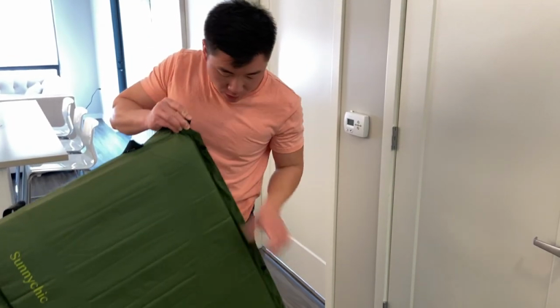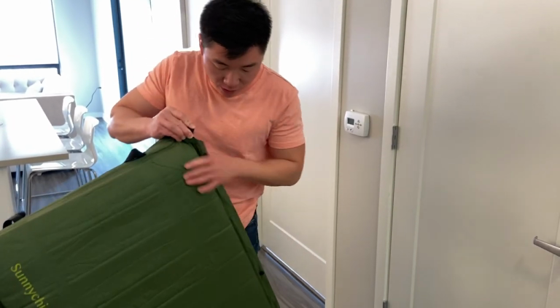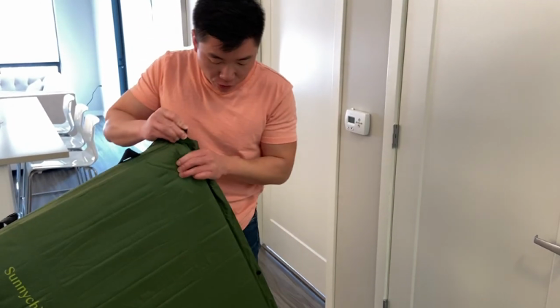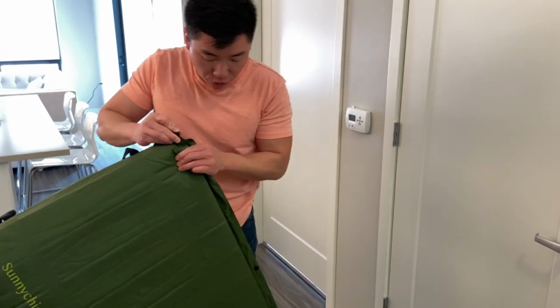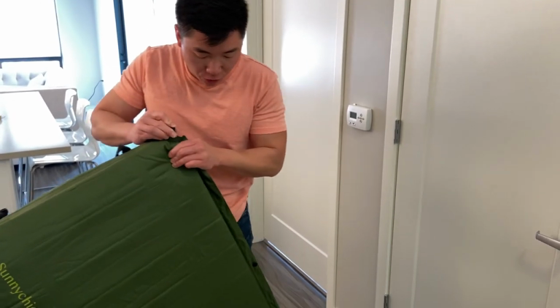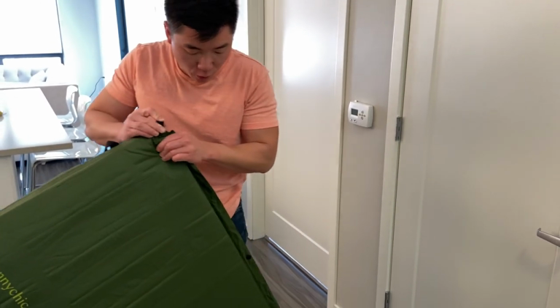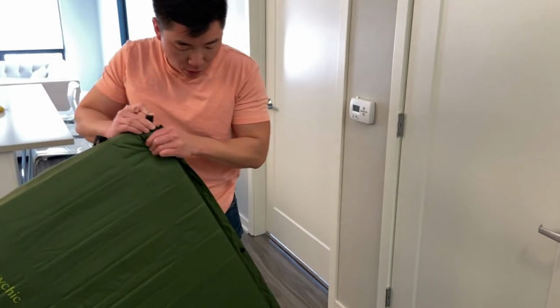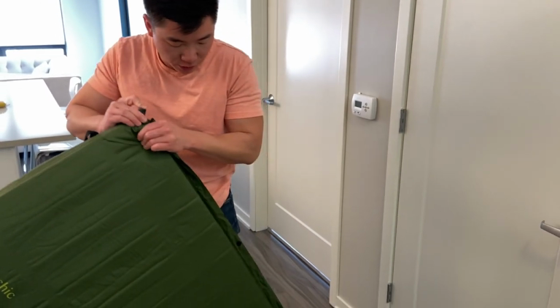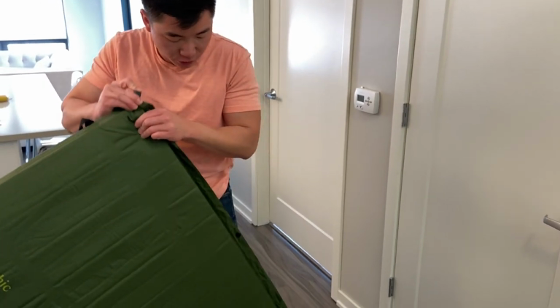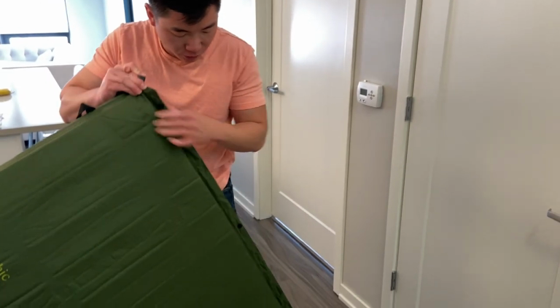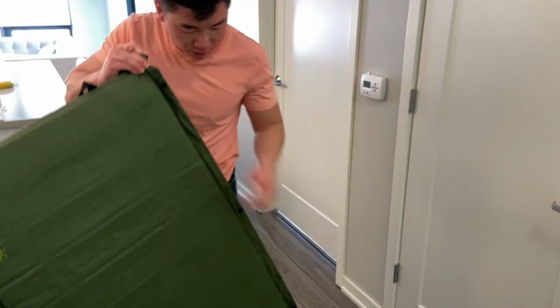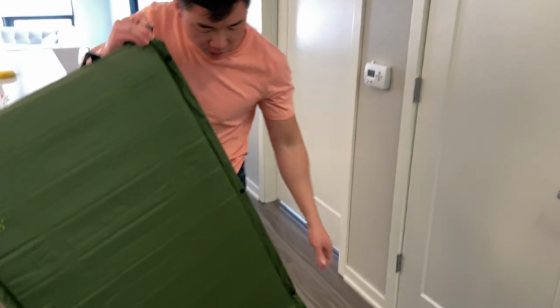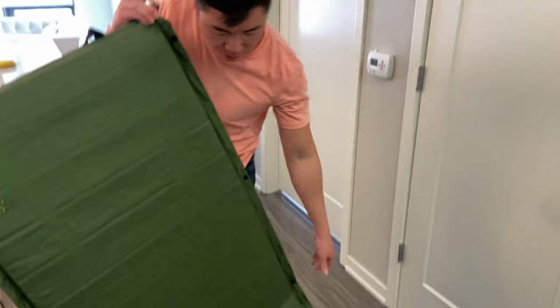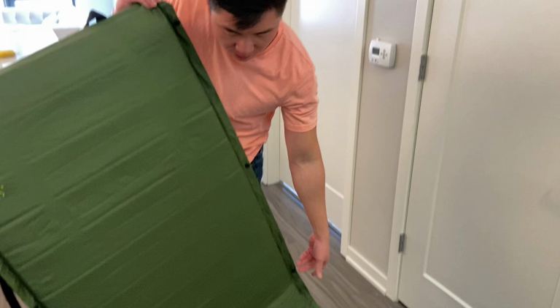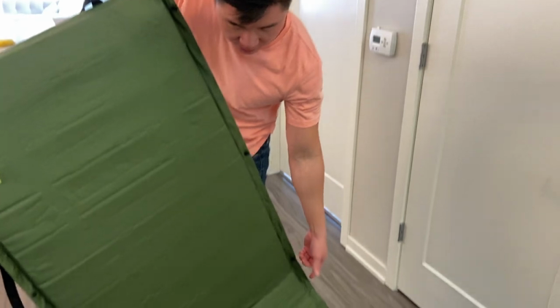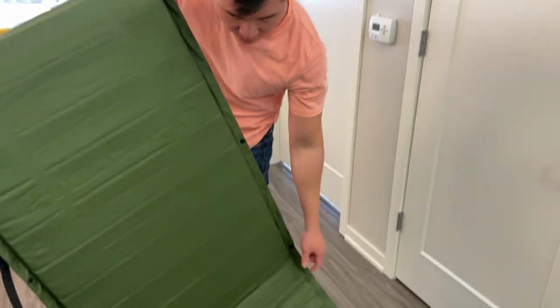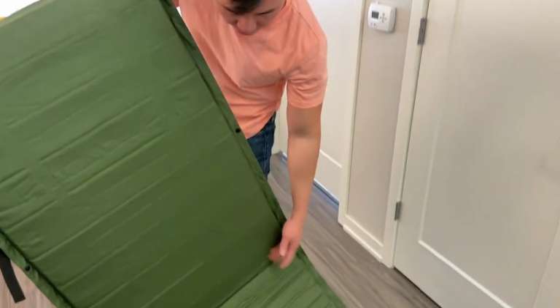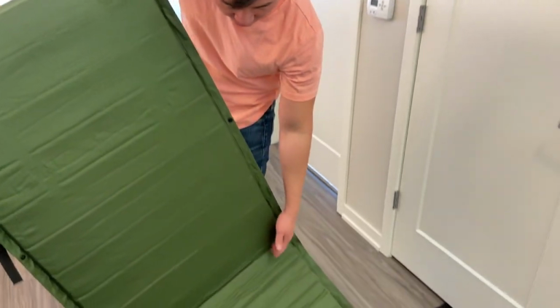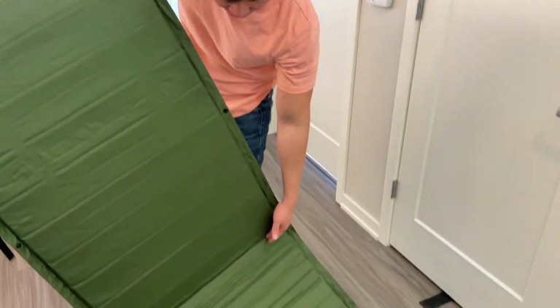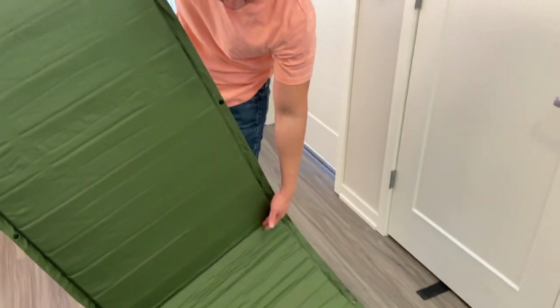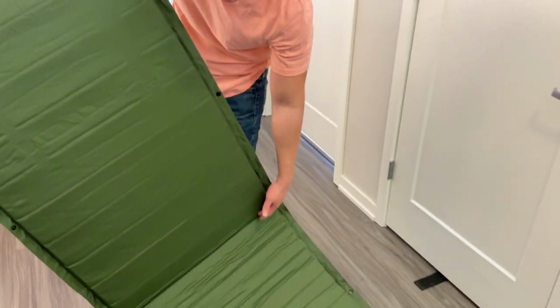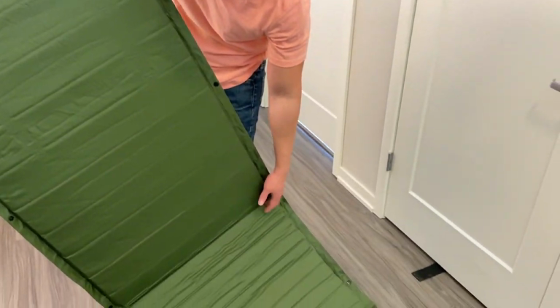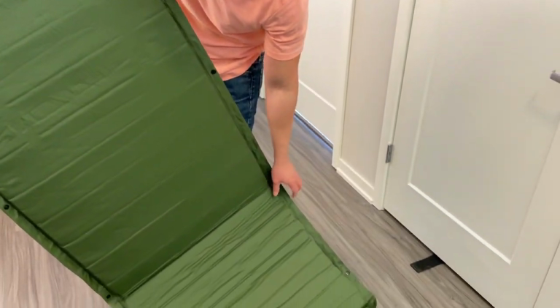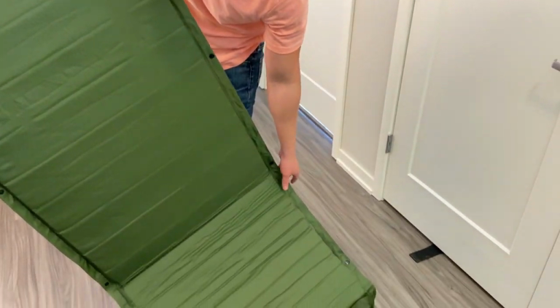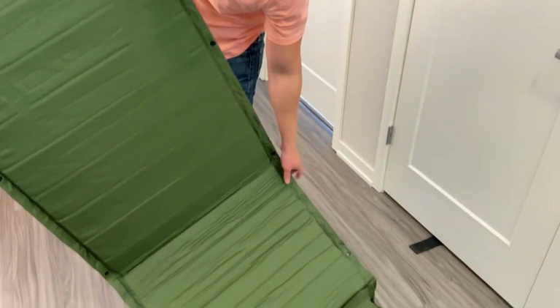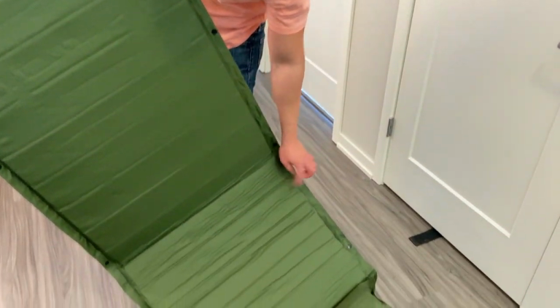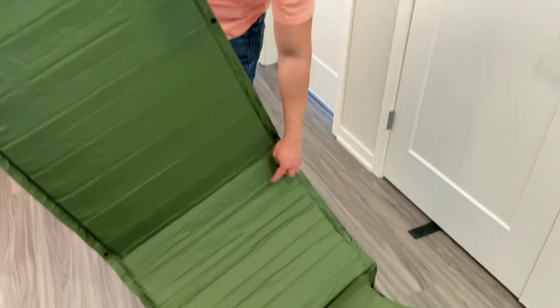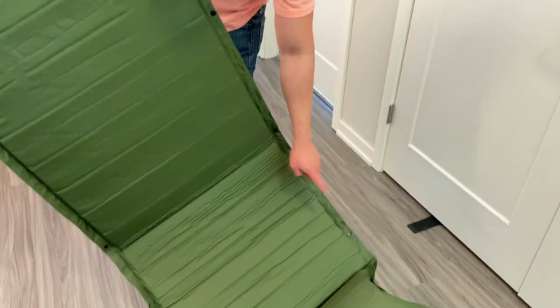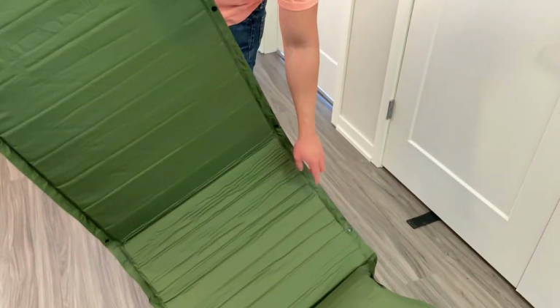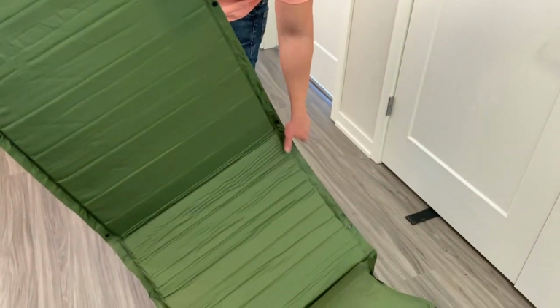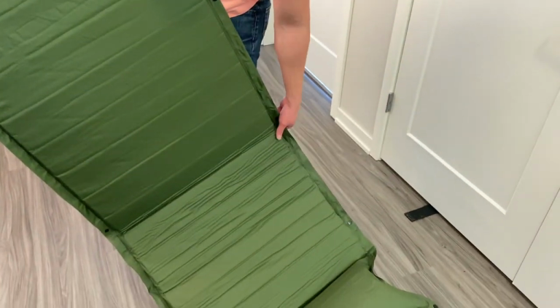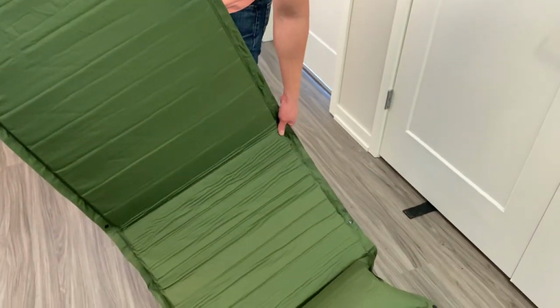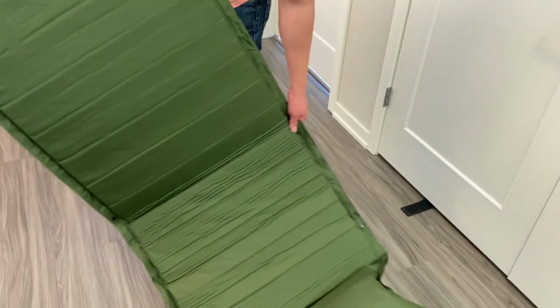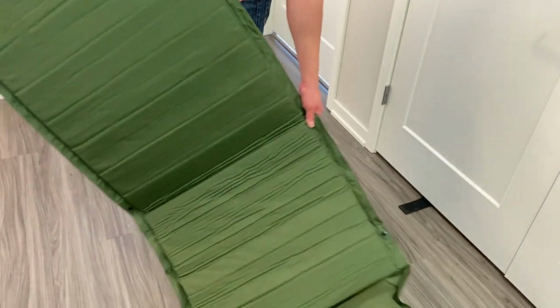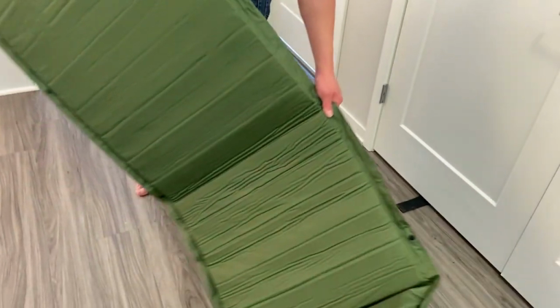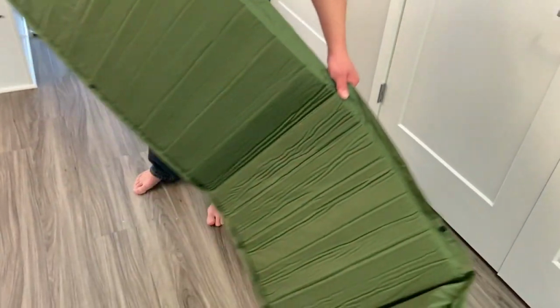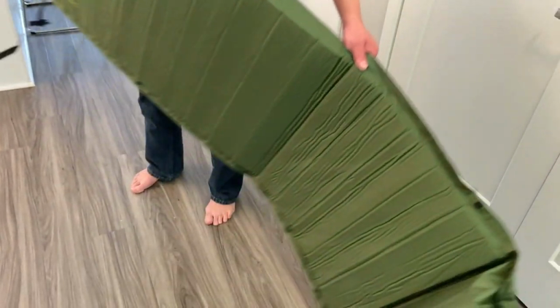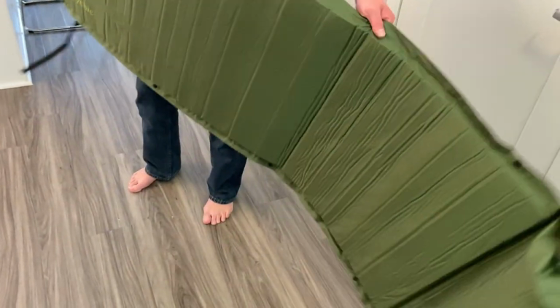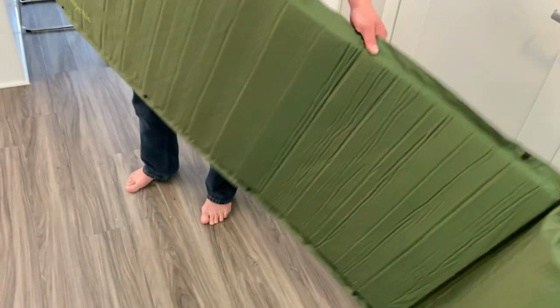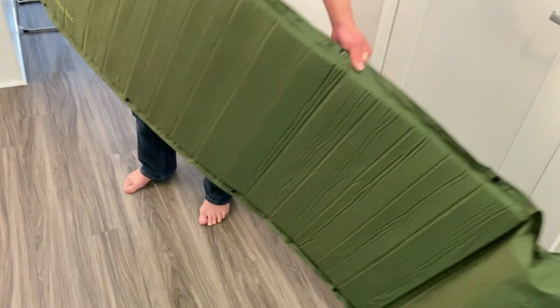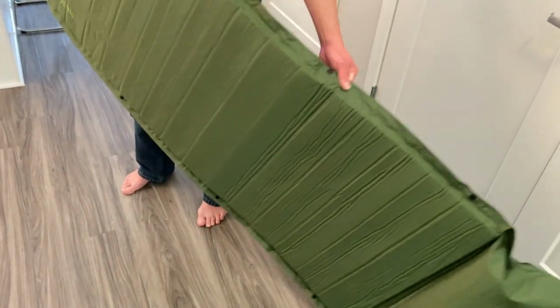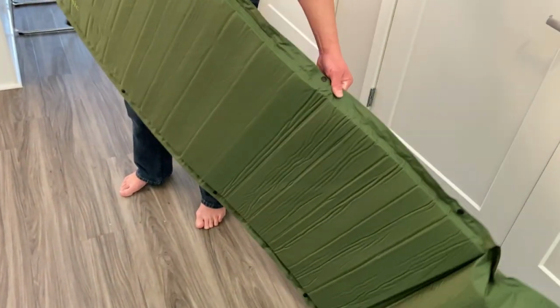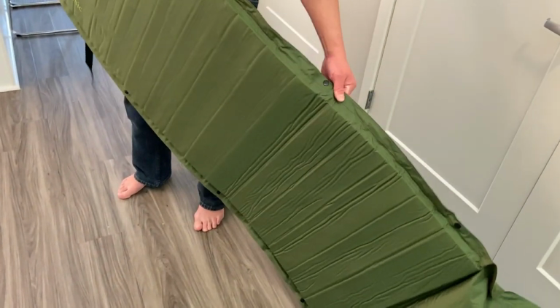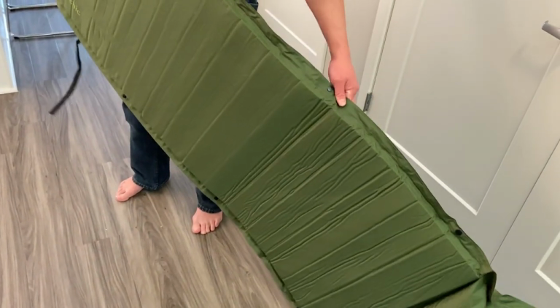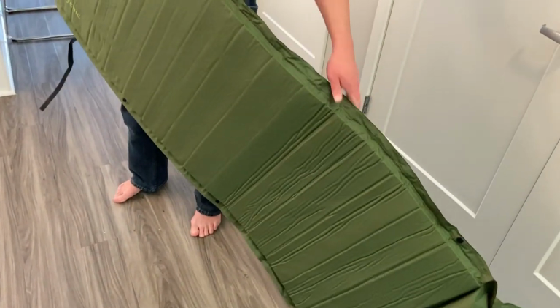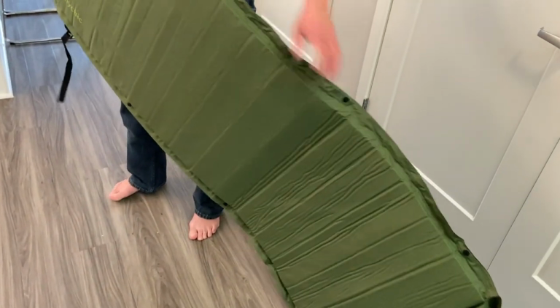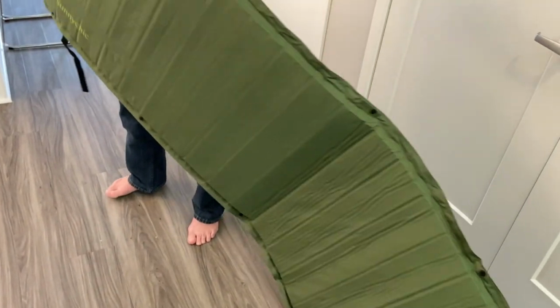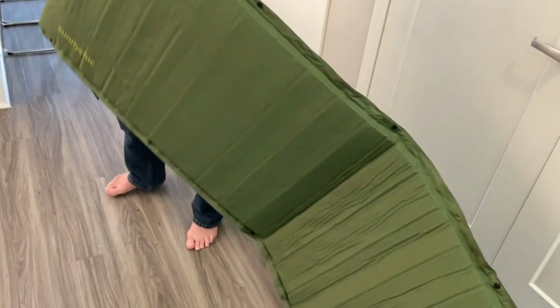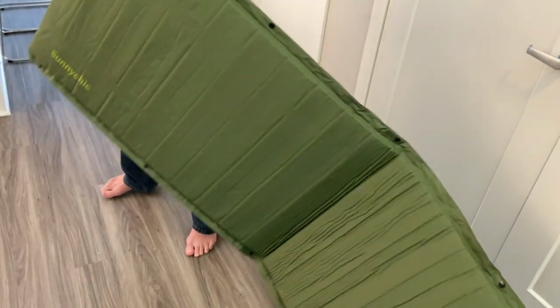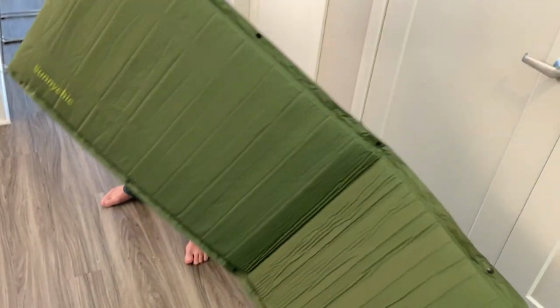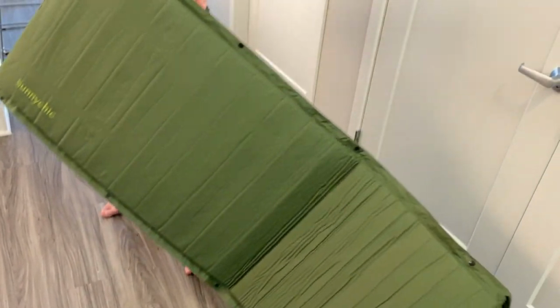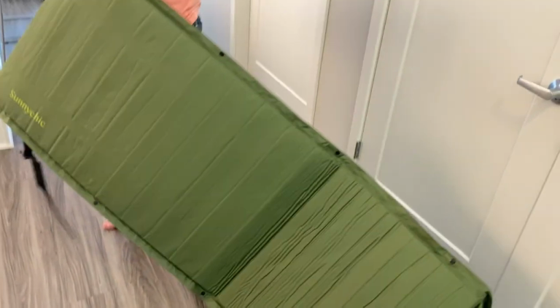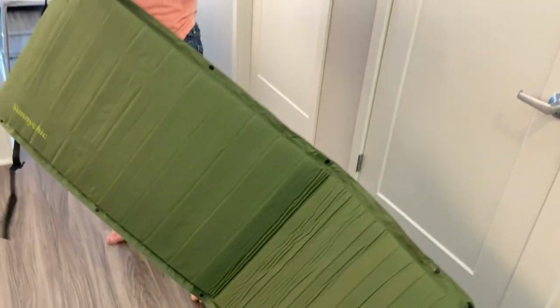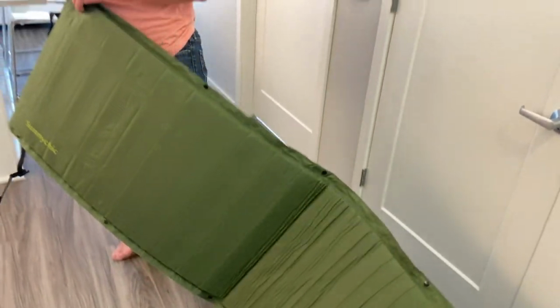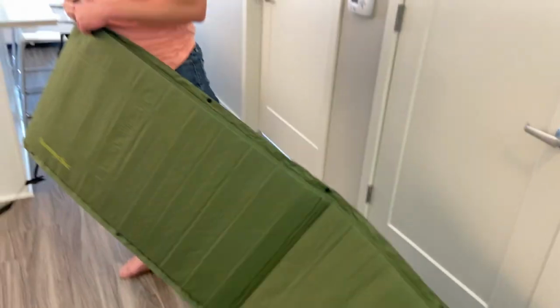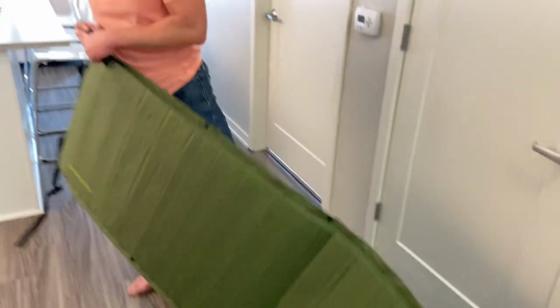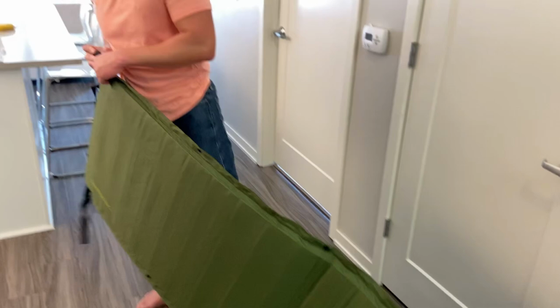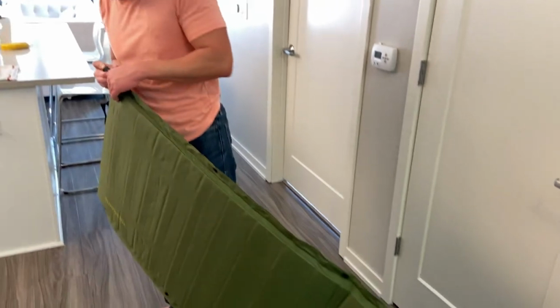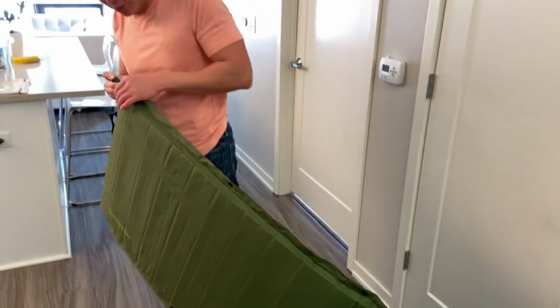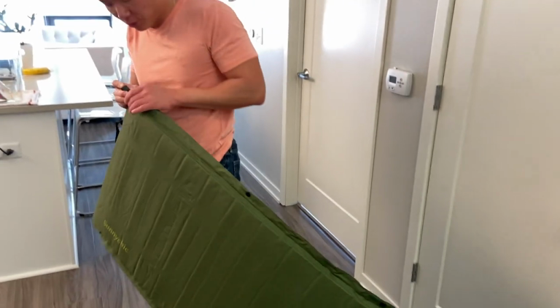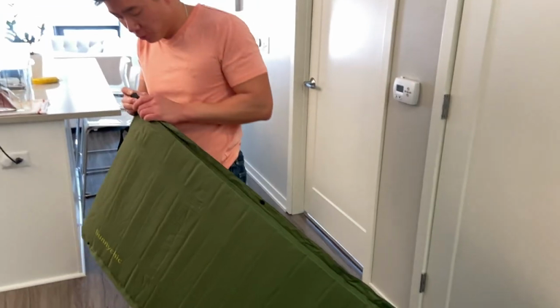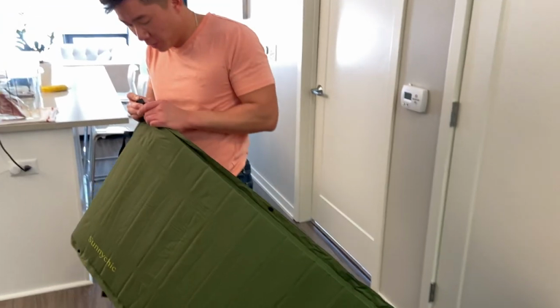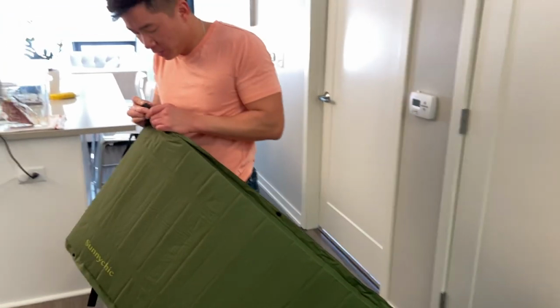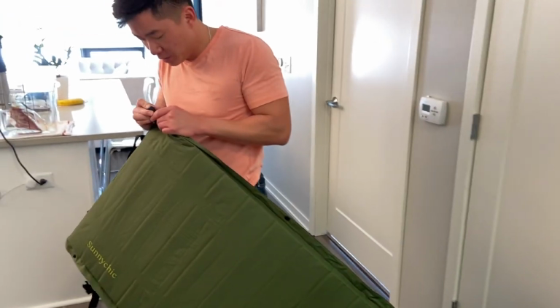You want to turn the pad a bit — you see this crease? It'll stop air from going in there. Turn it slightly sideways so there's no crease.